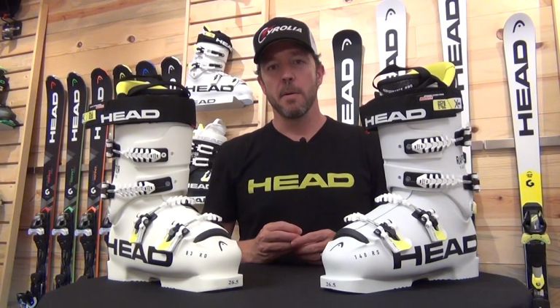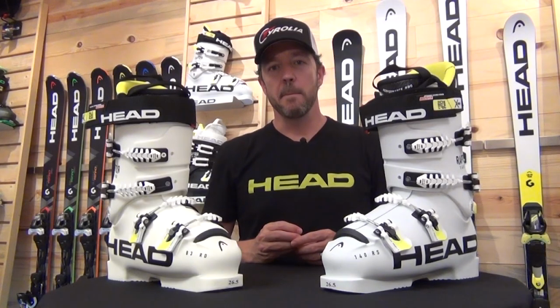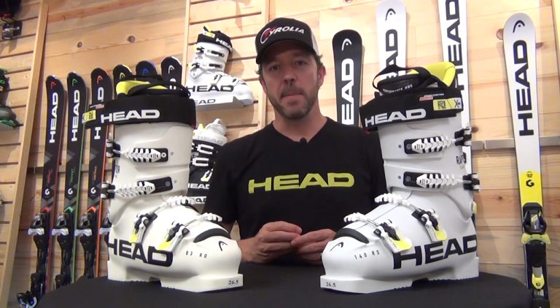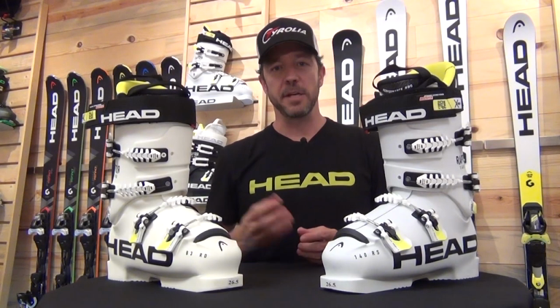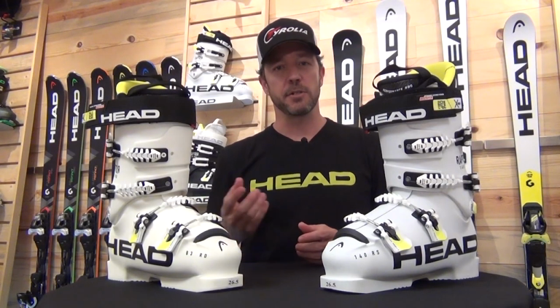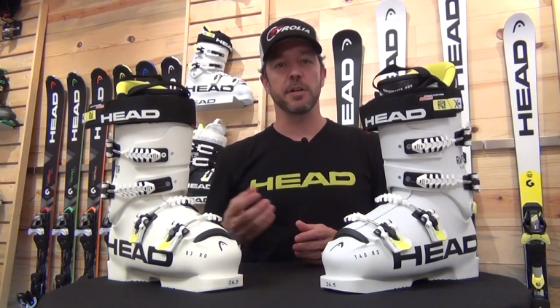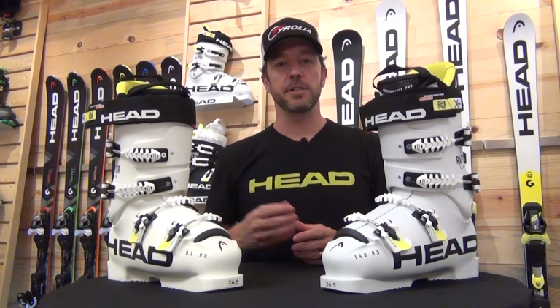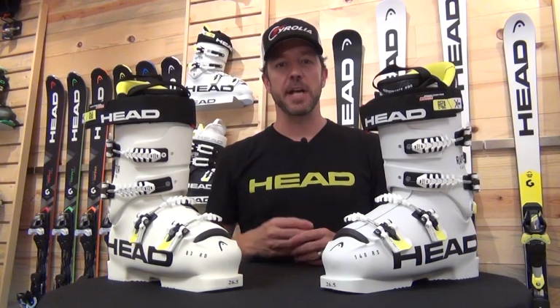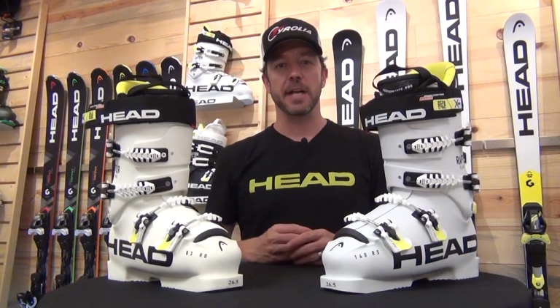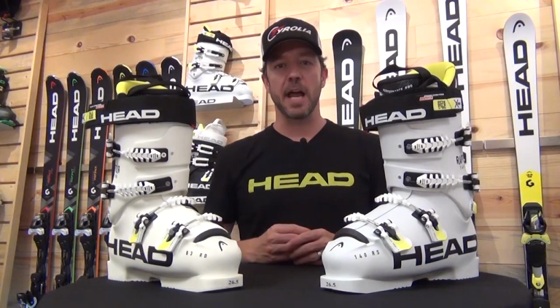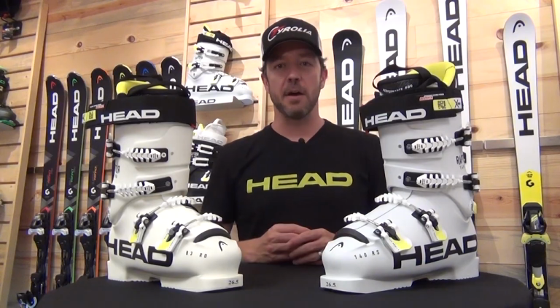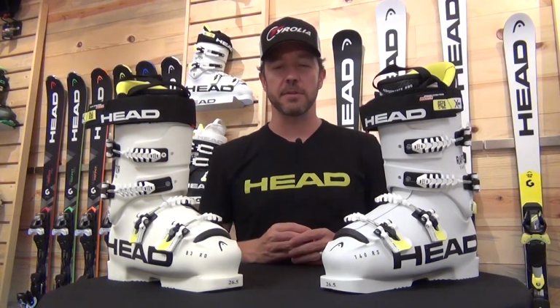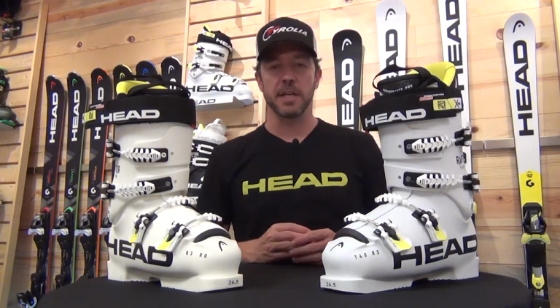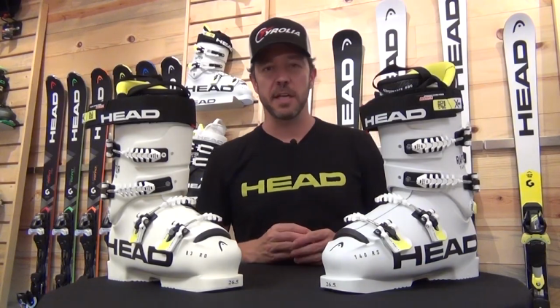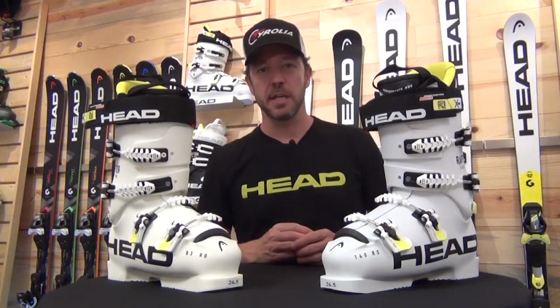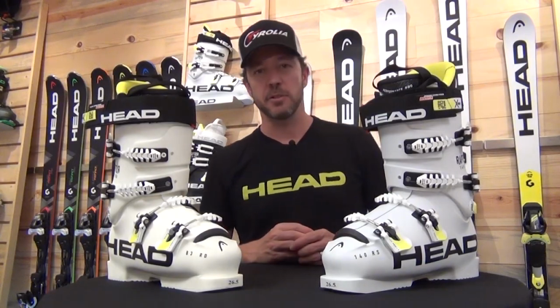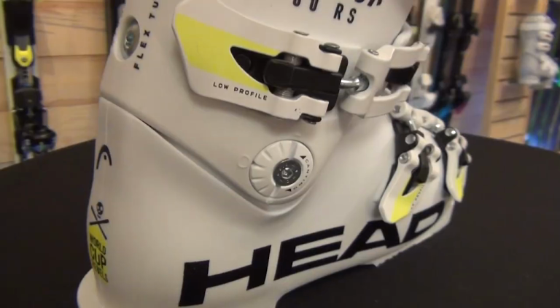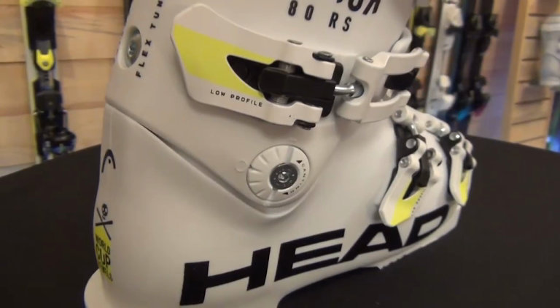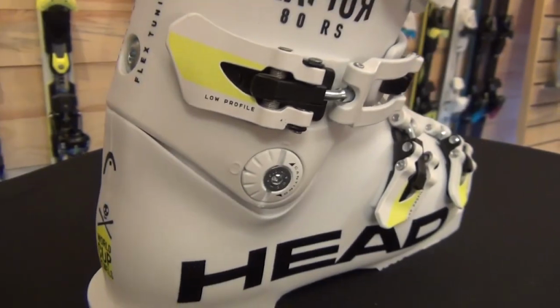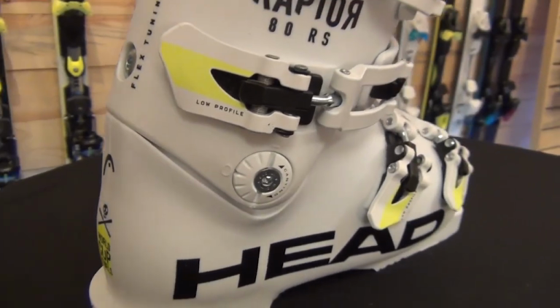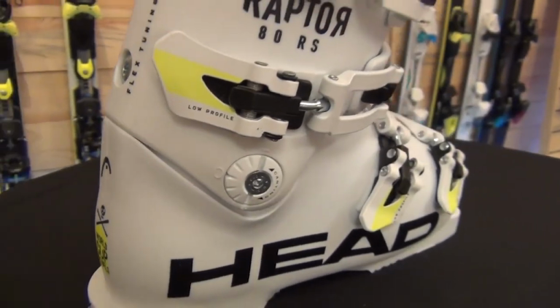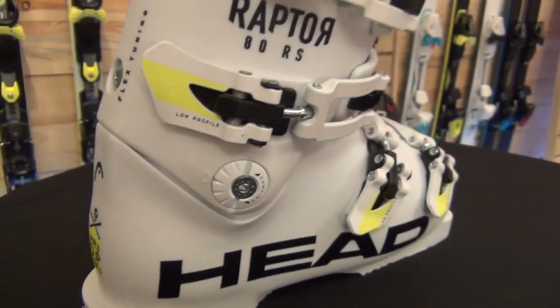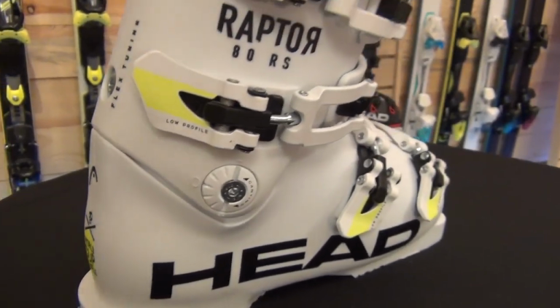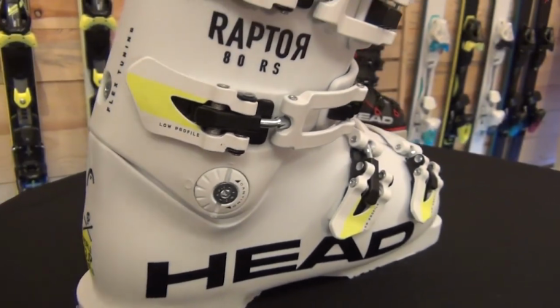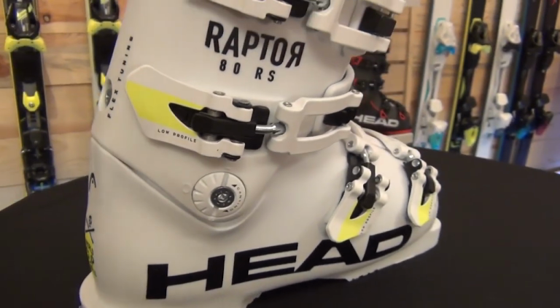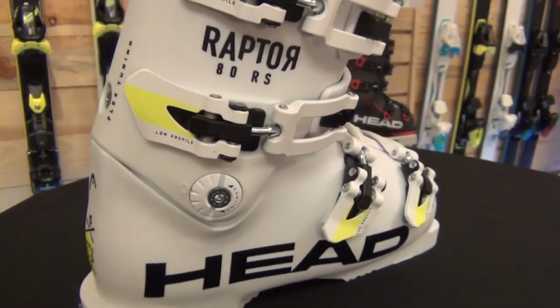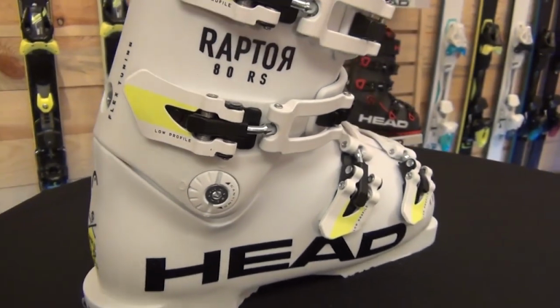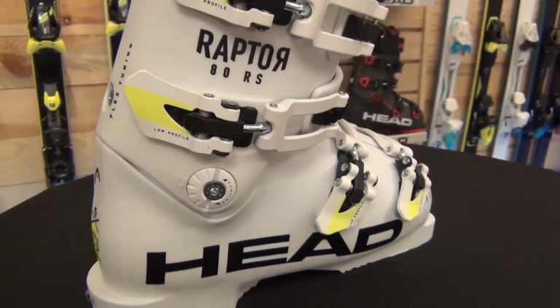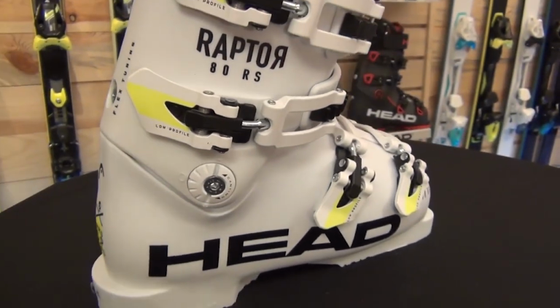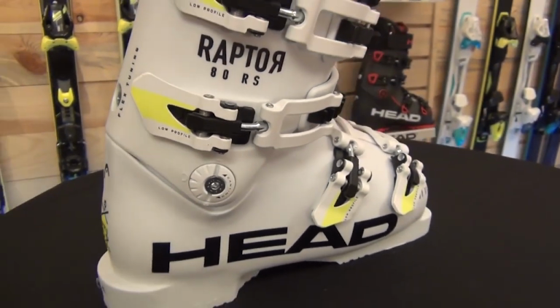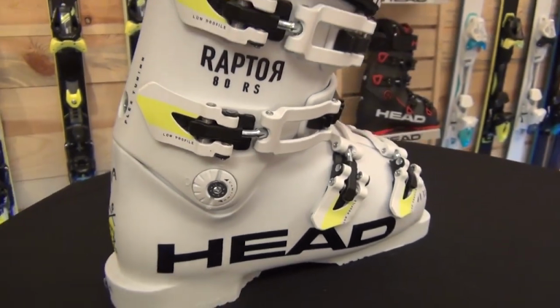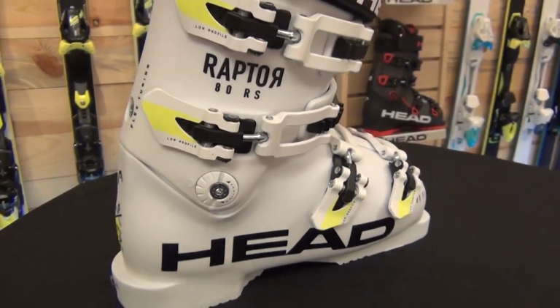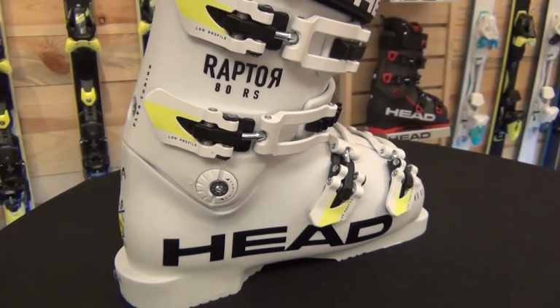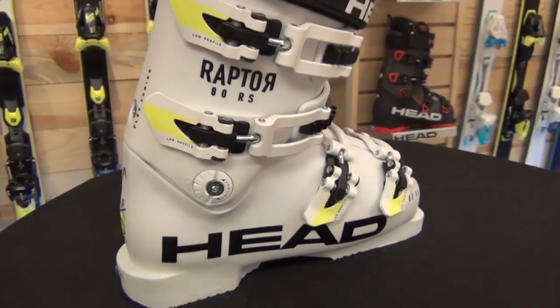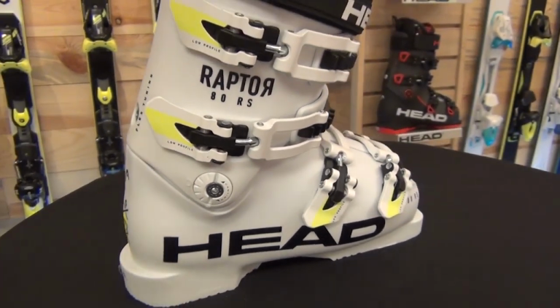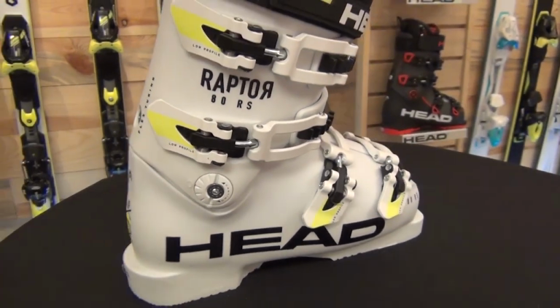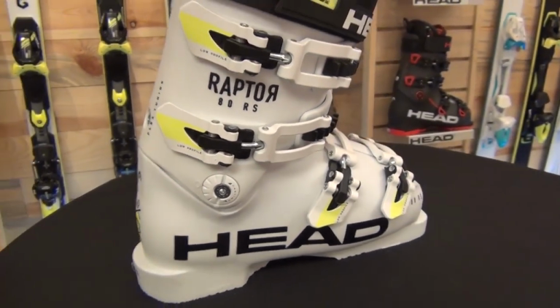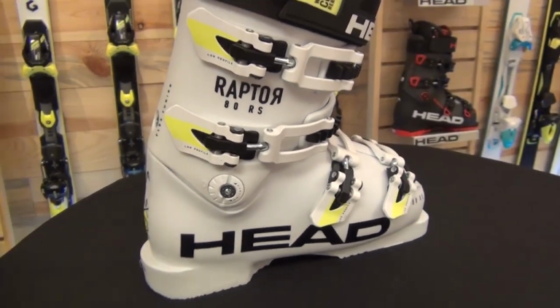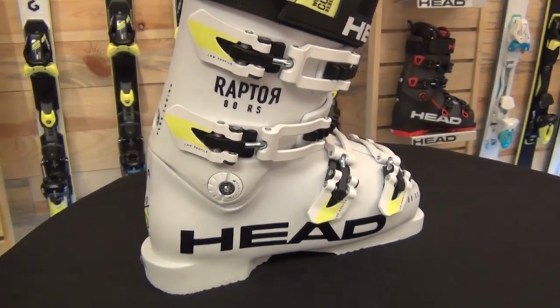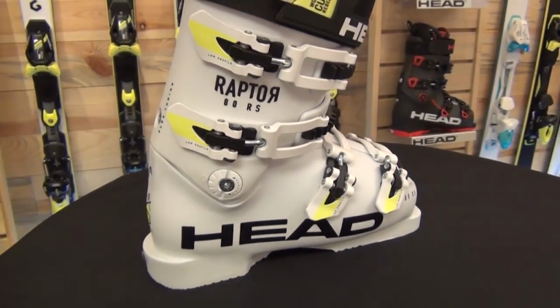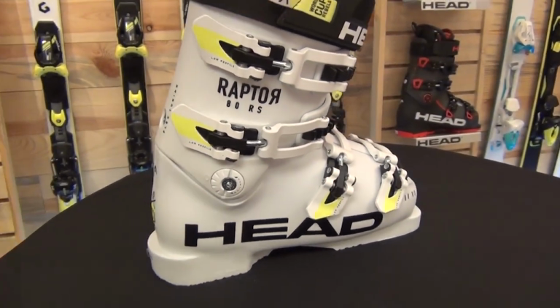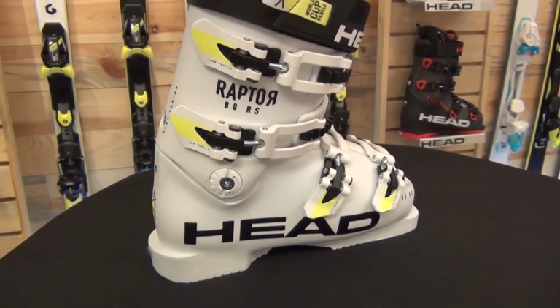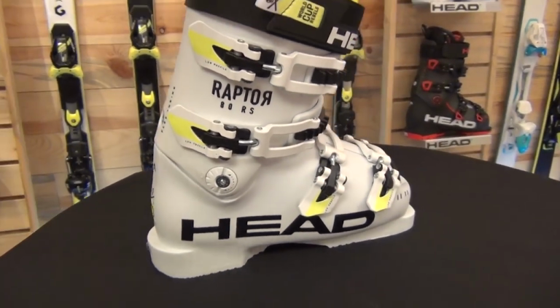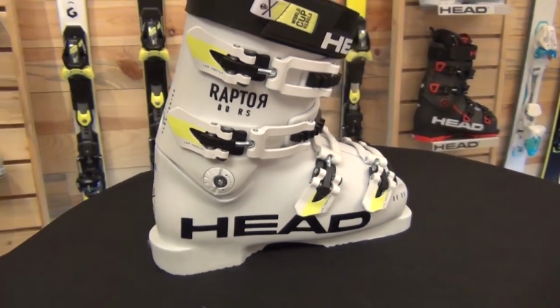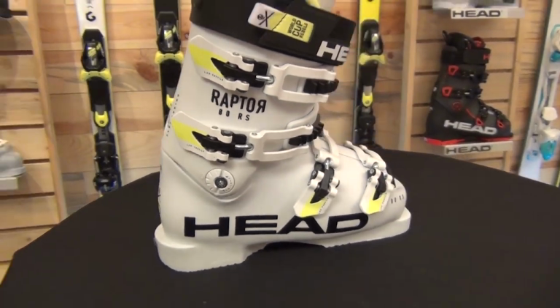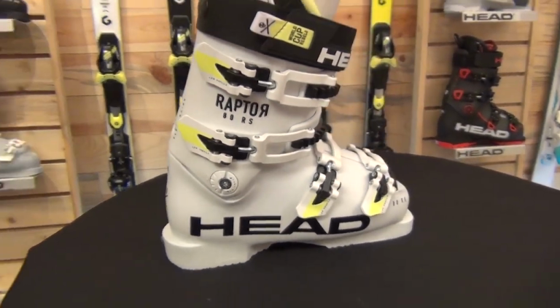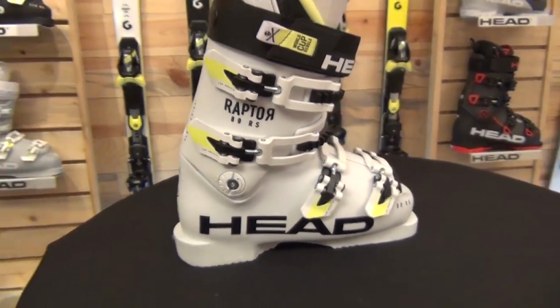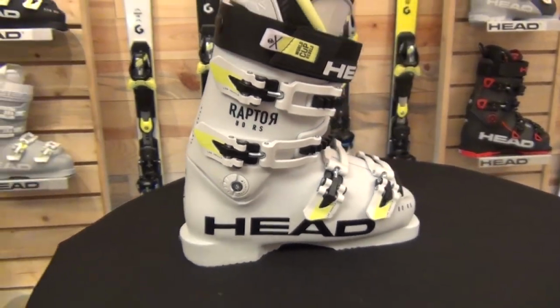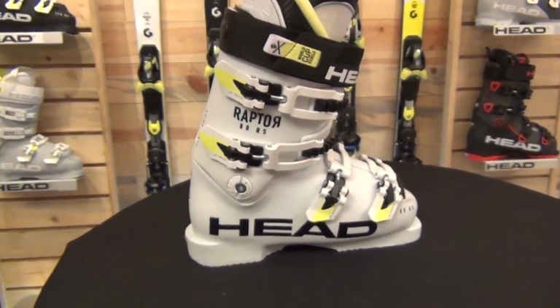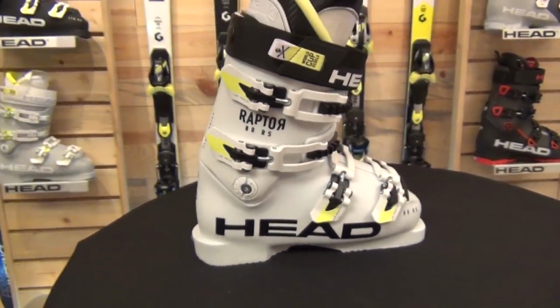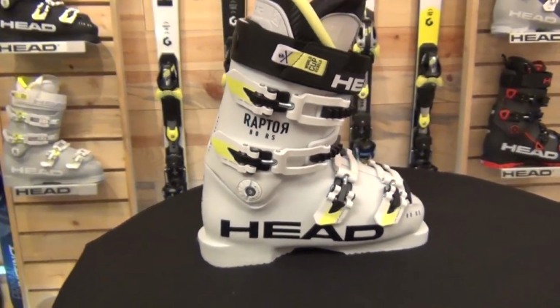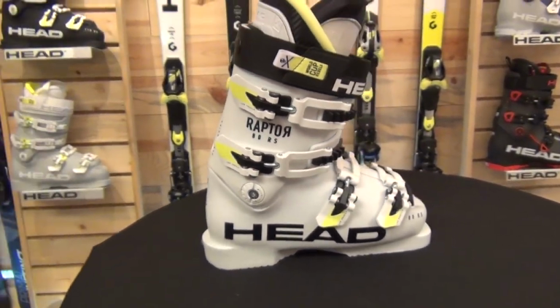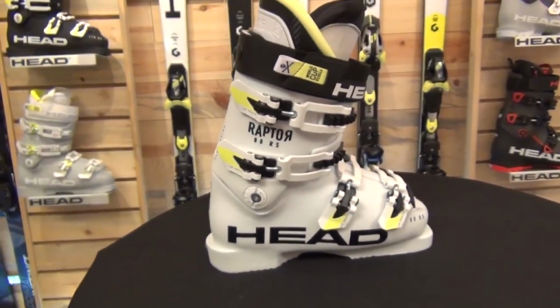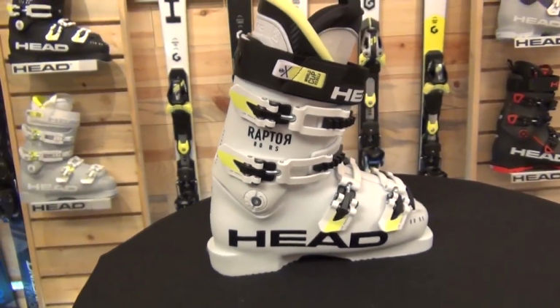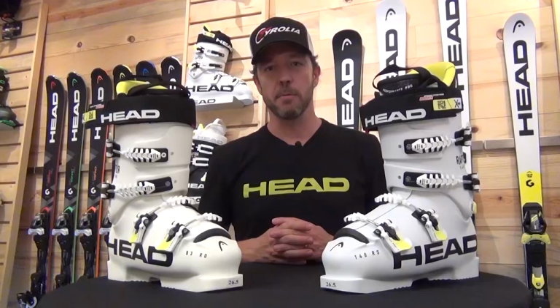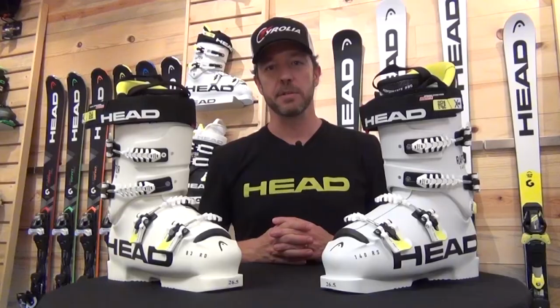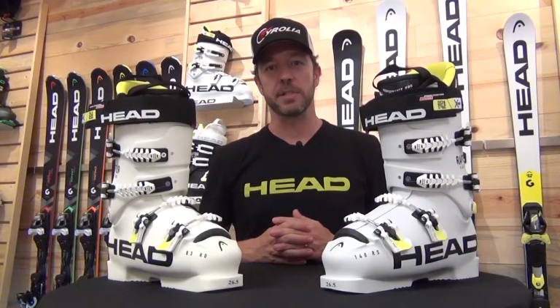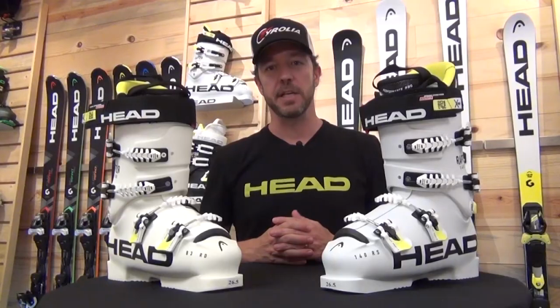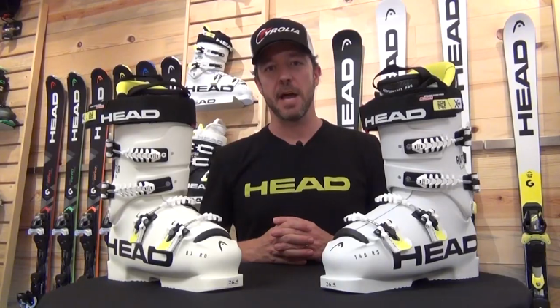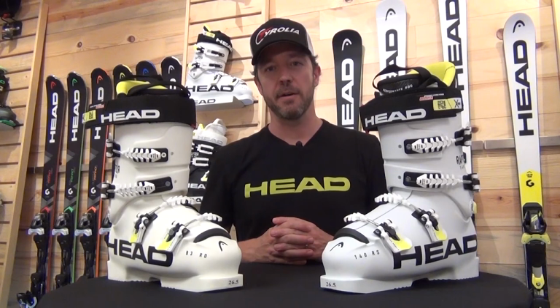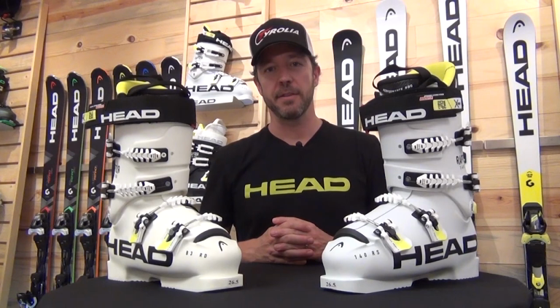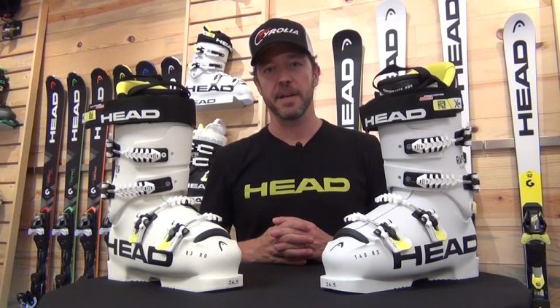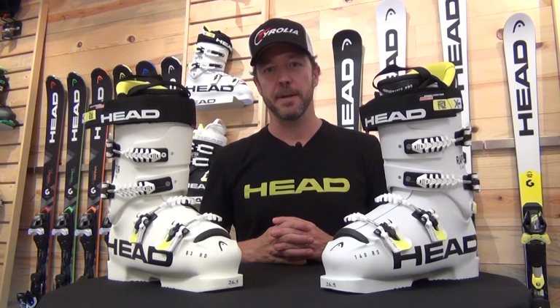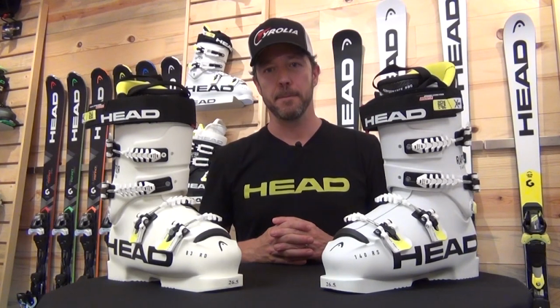Make sure to check out the Raptor boots at a retailer or race dealer near you, and we'll see you out on the hill.